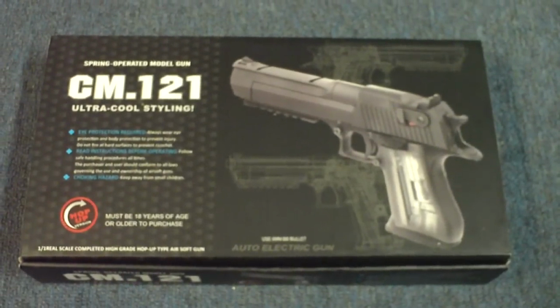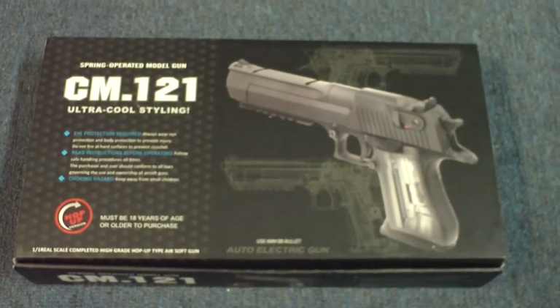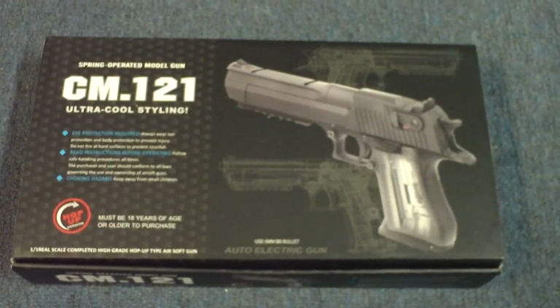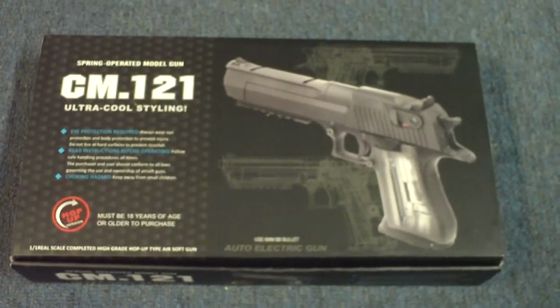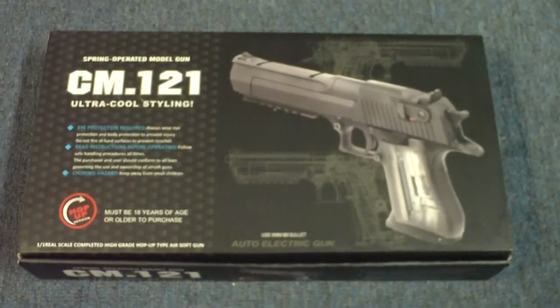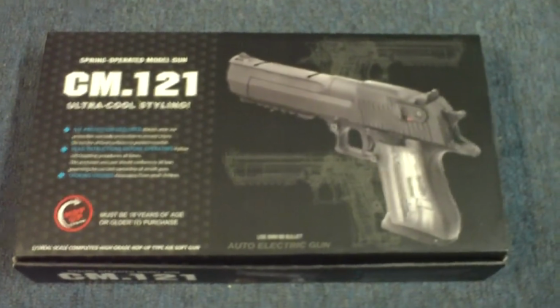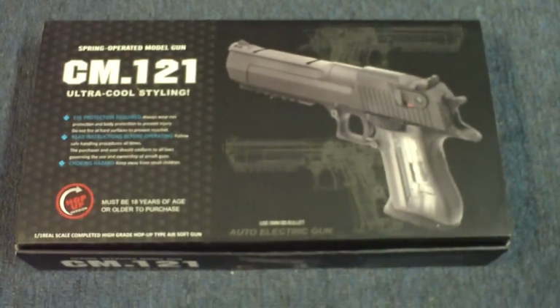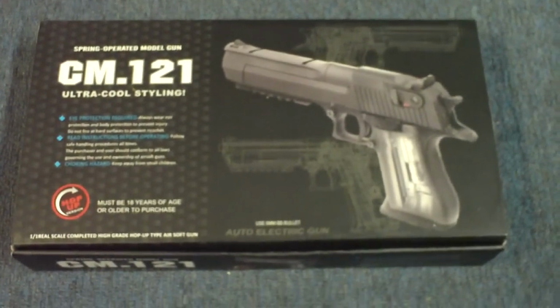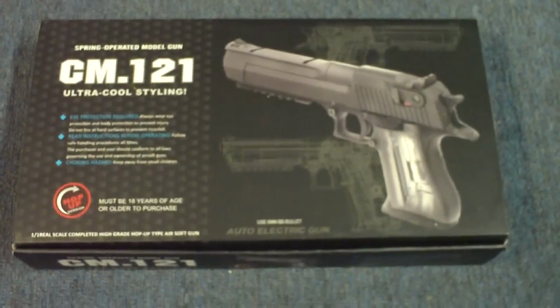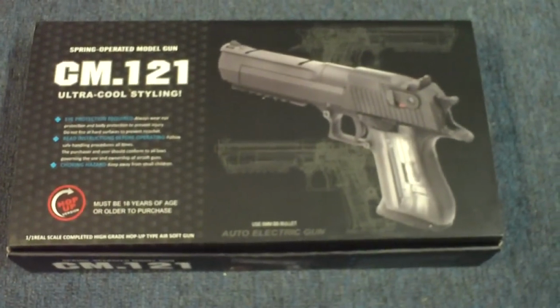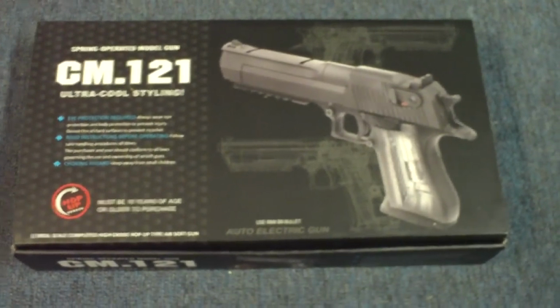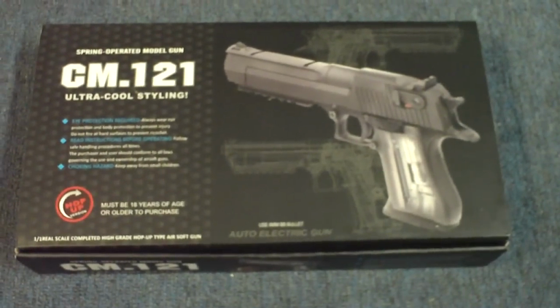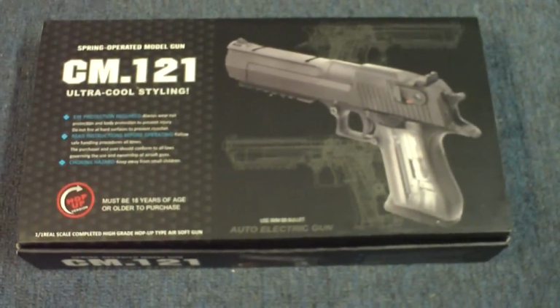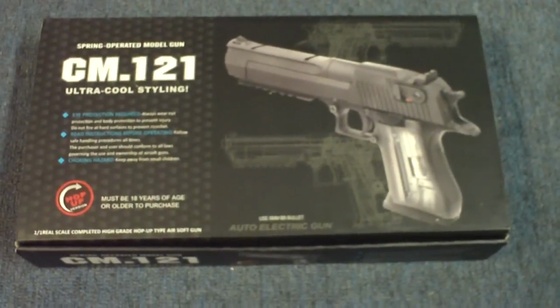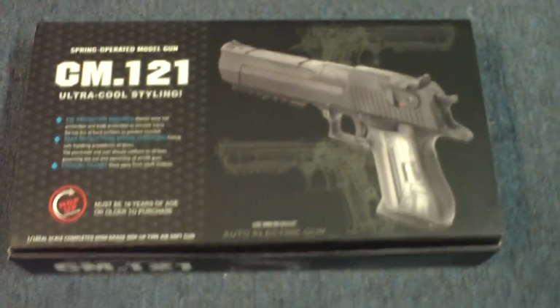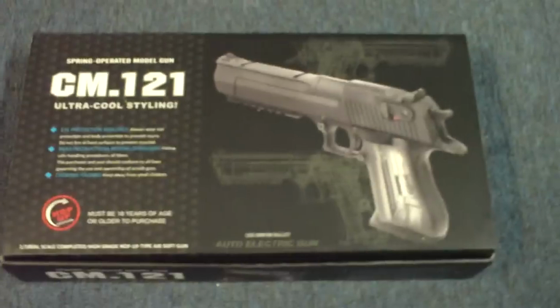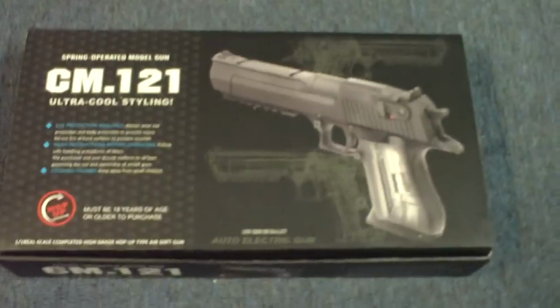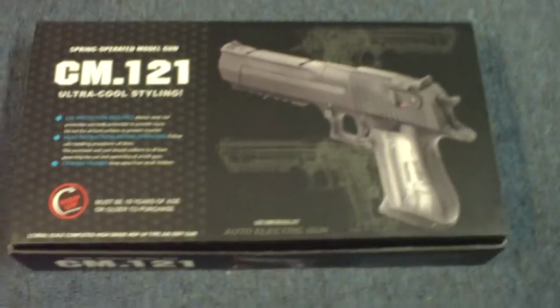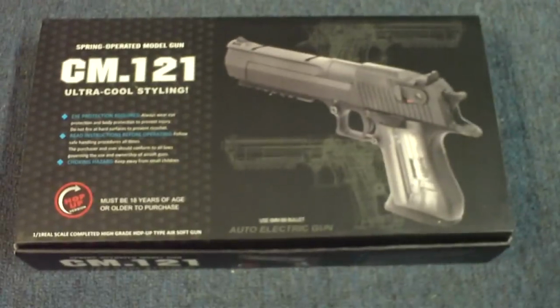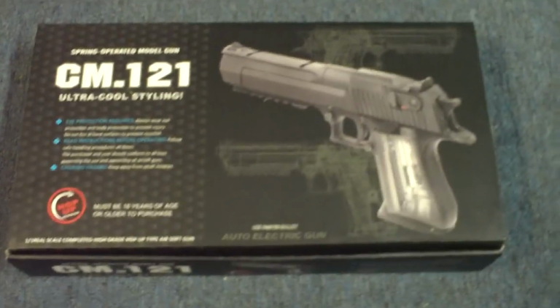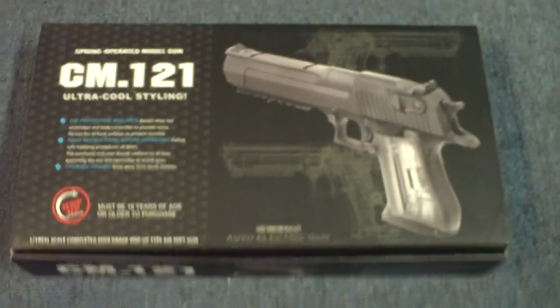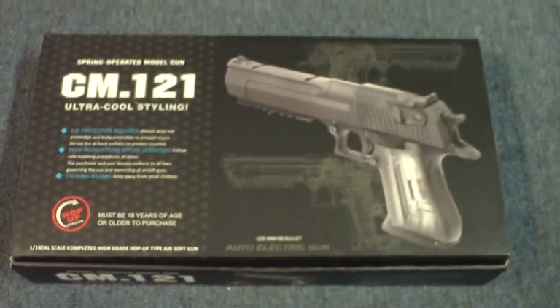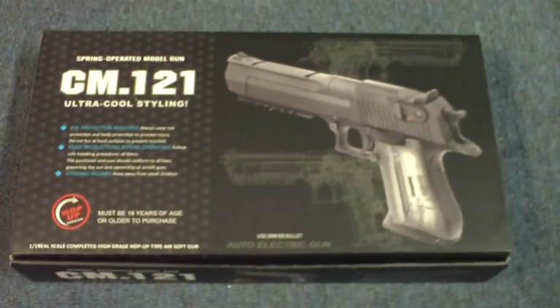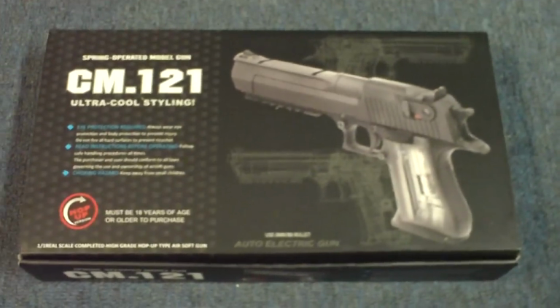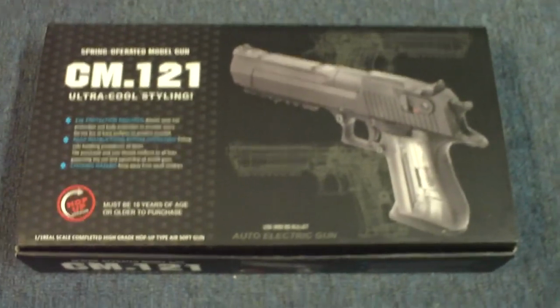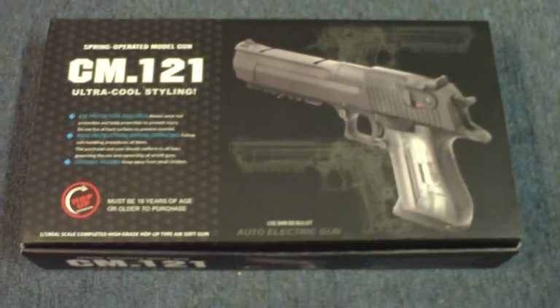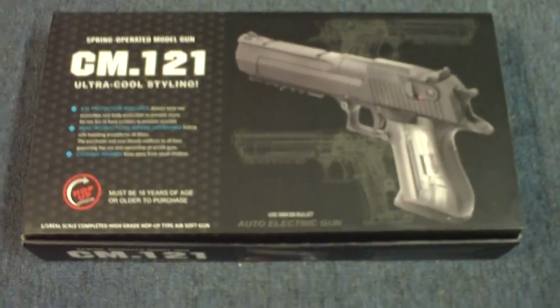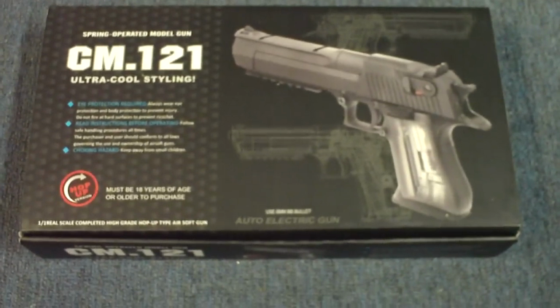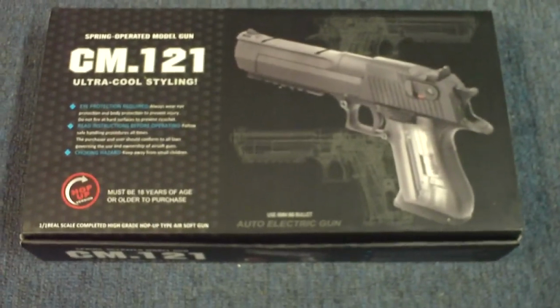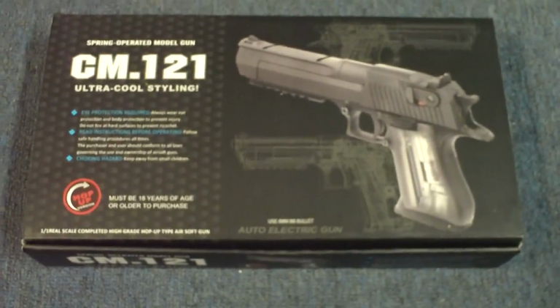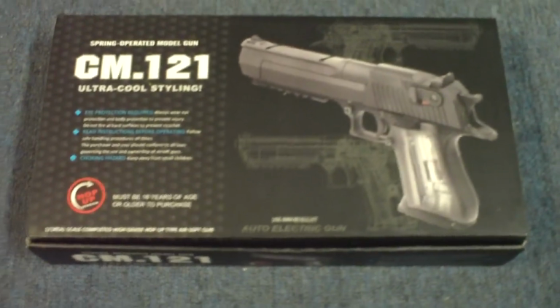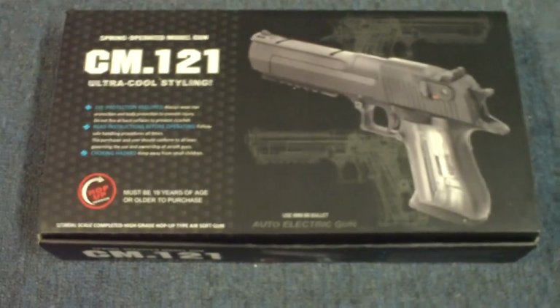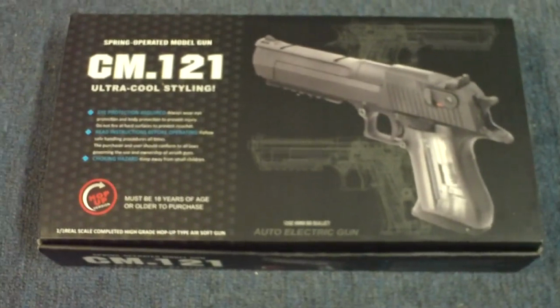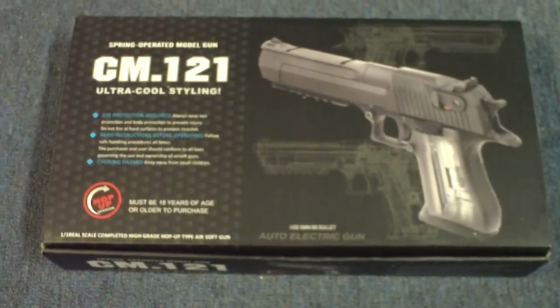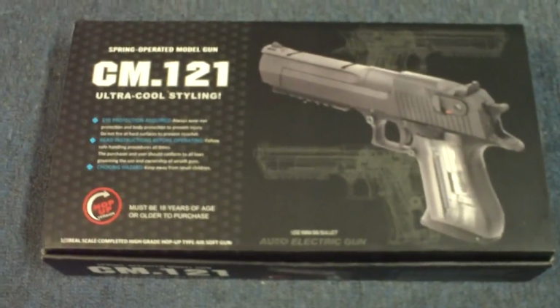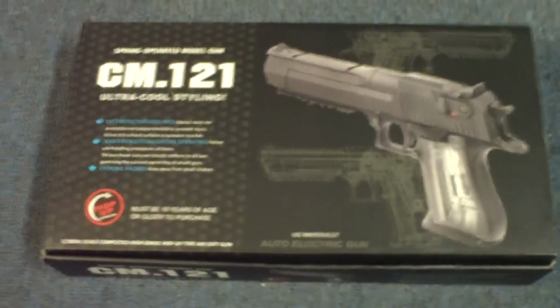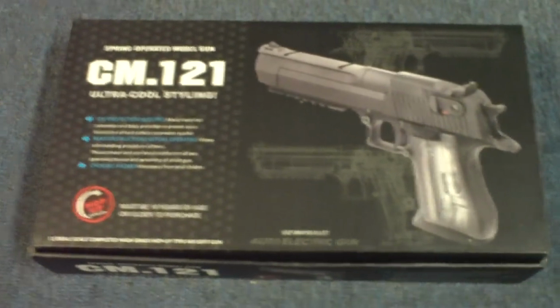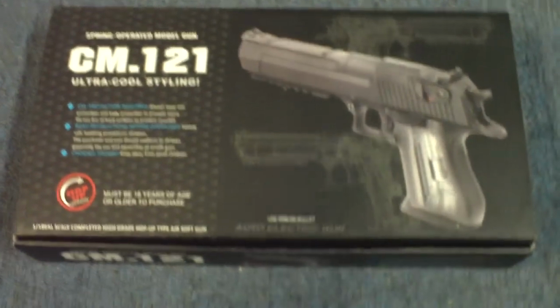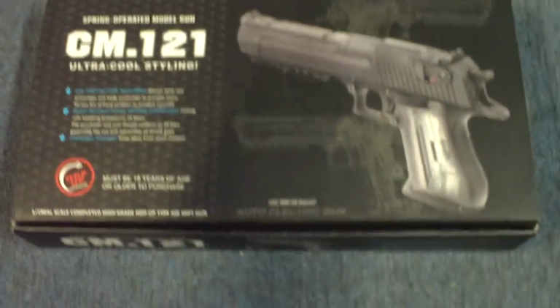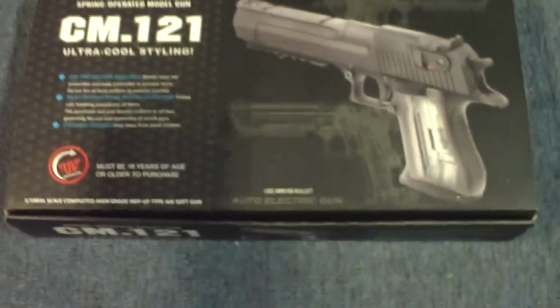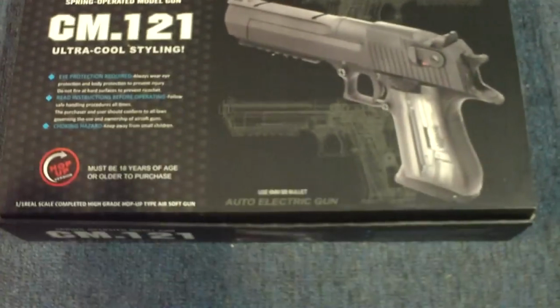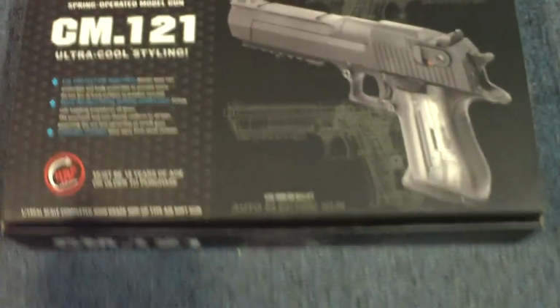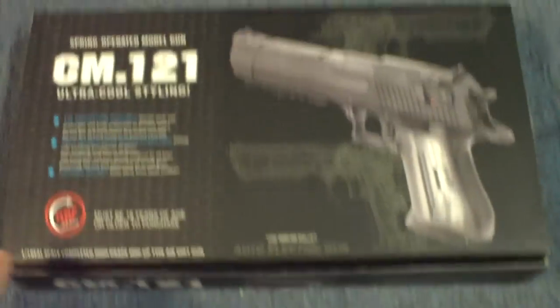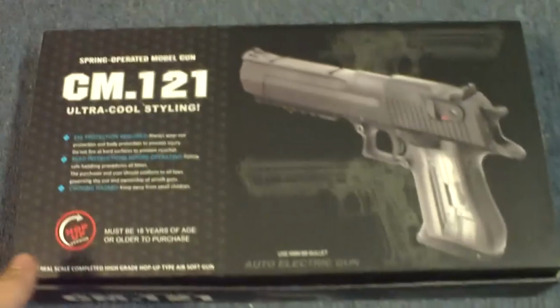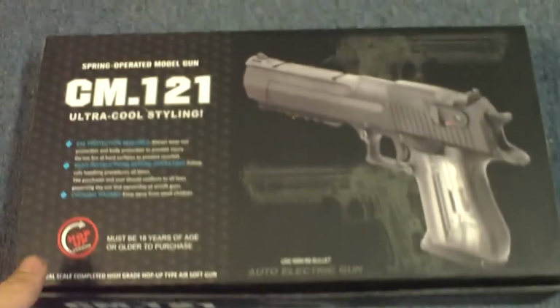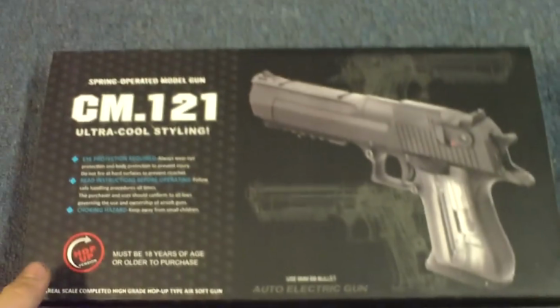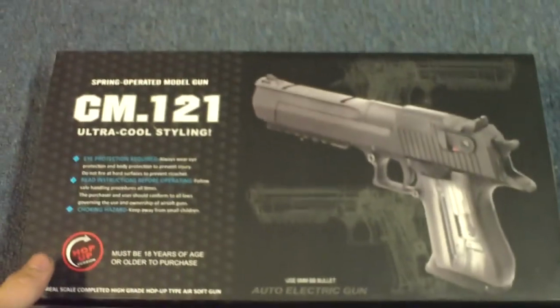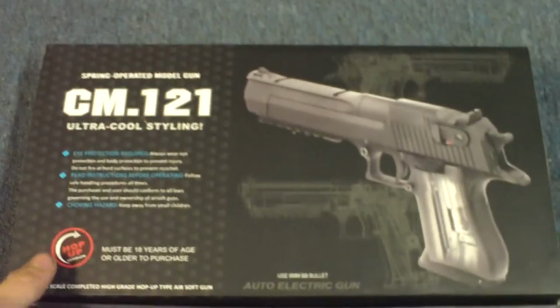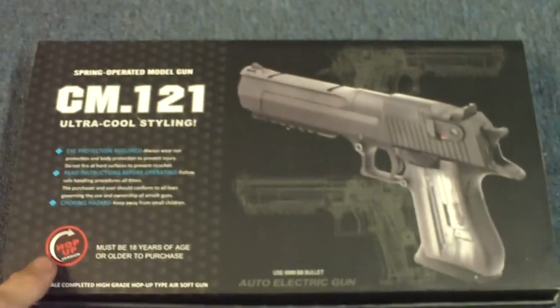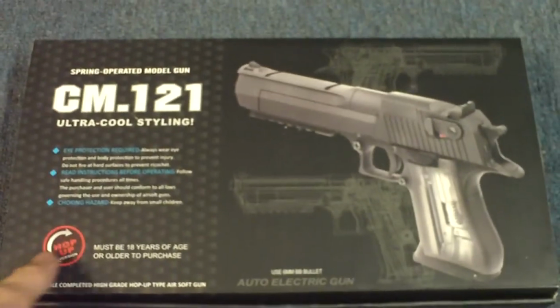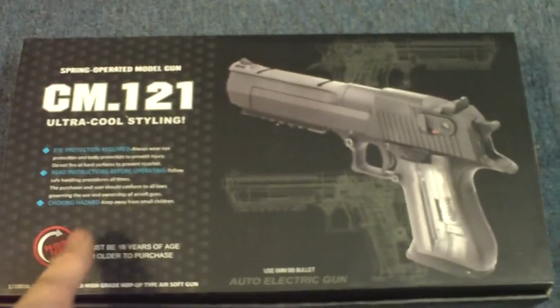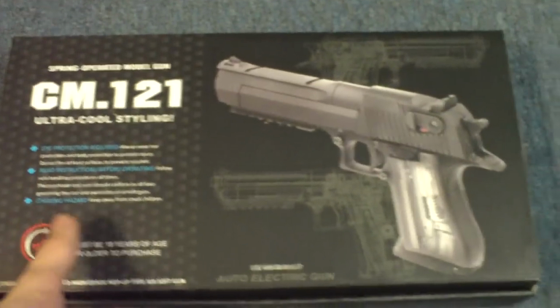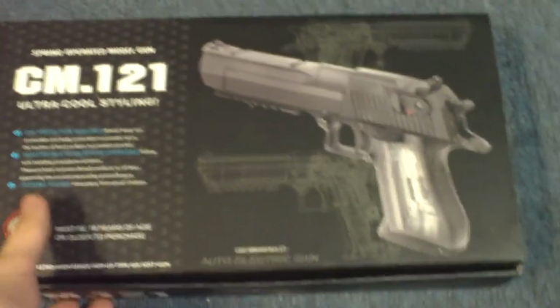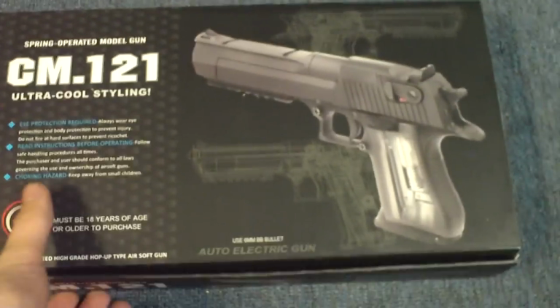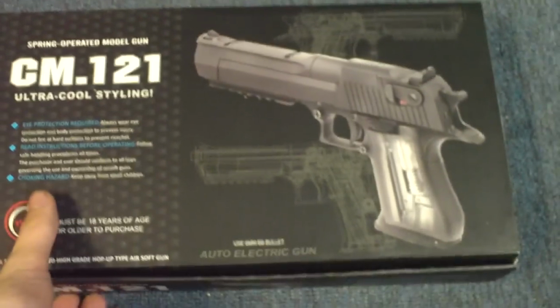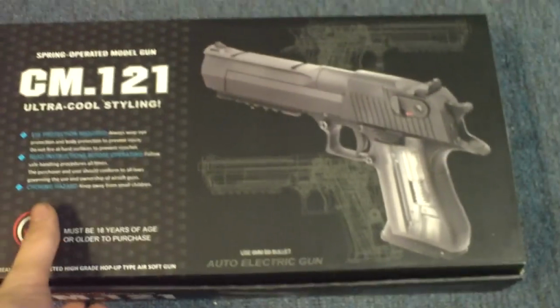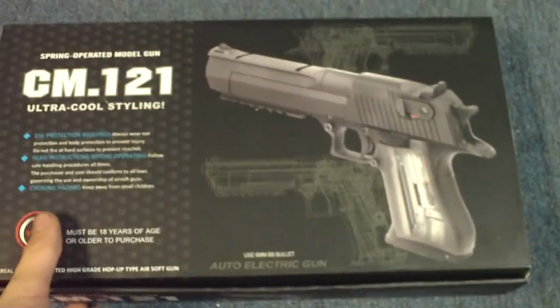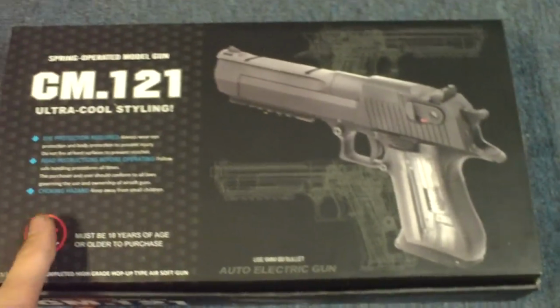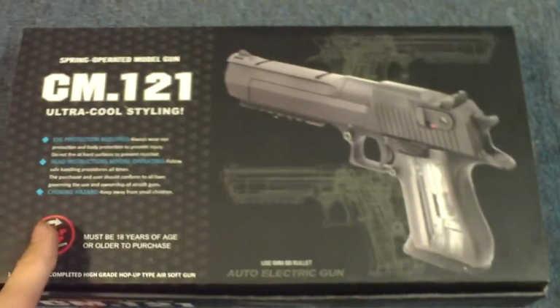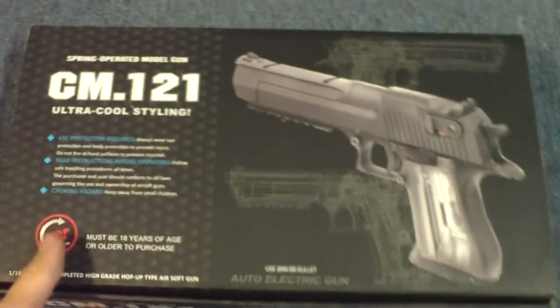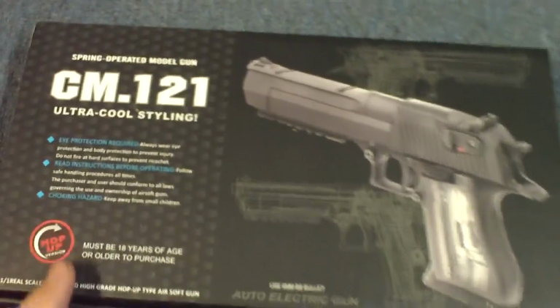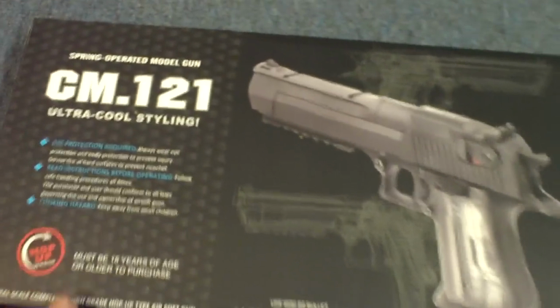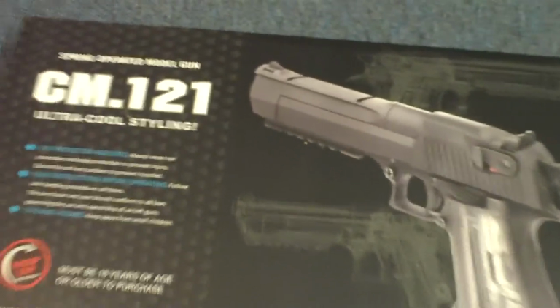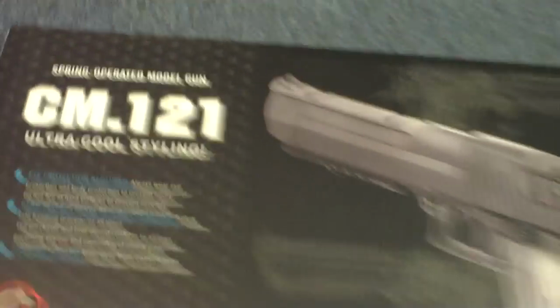For anybody that doesn't already know, East Coast Airsoft is giving this gun away on our forum.